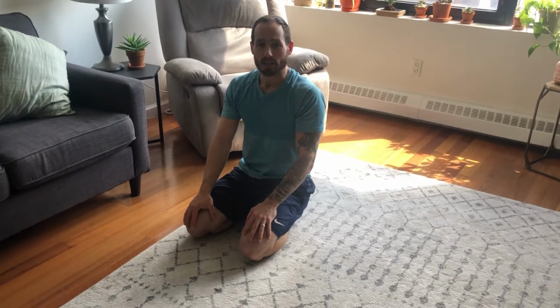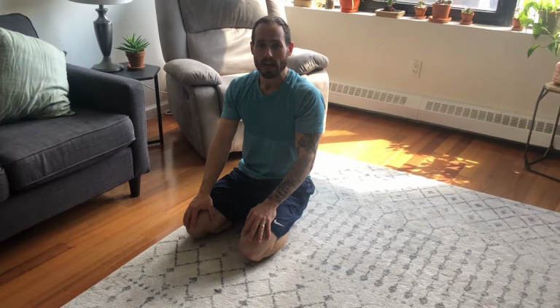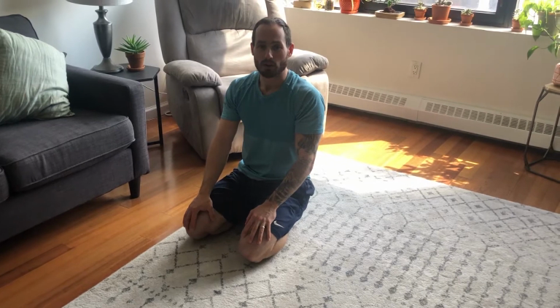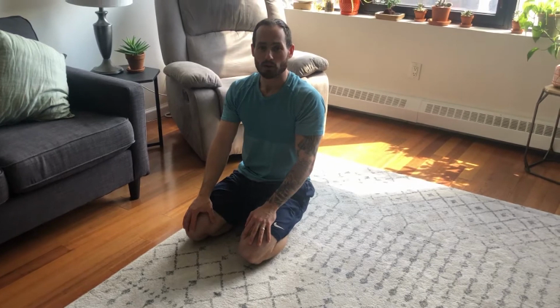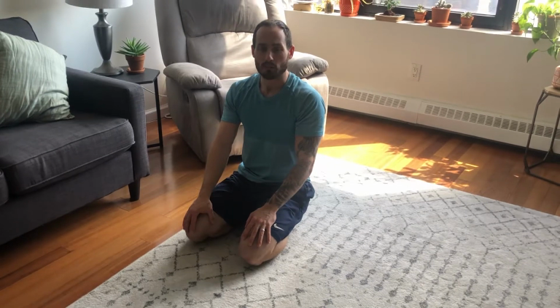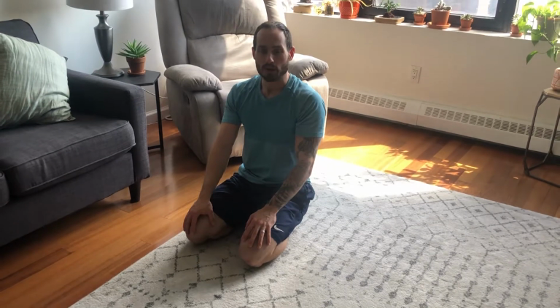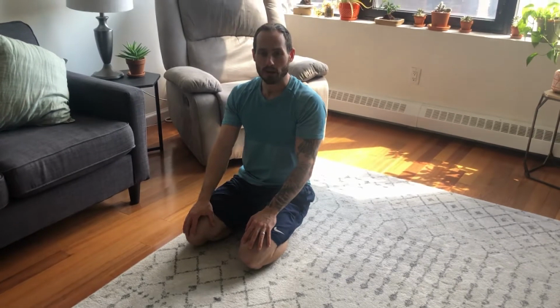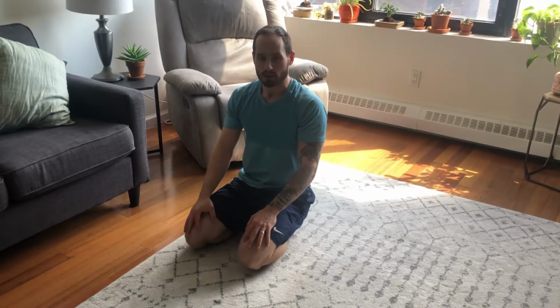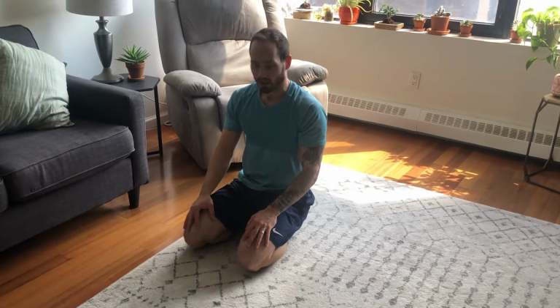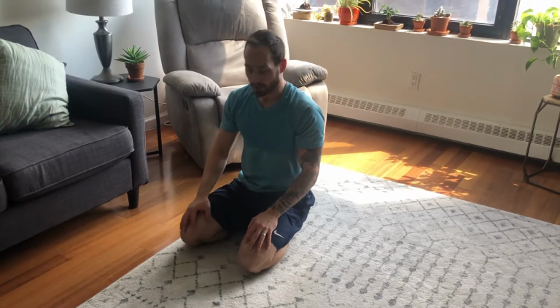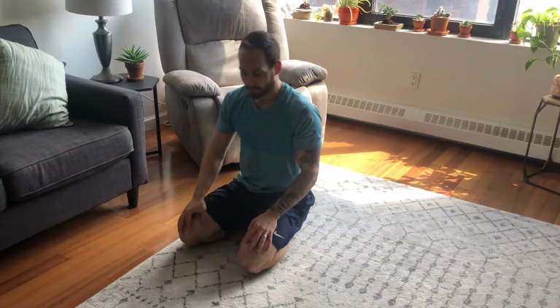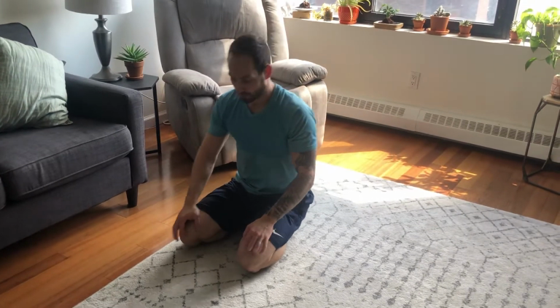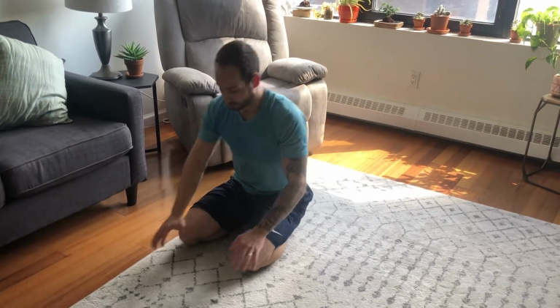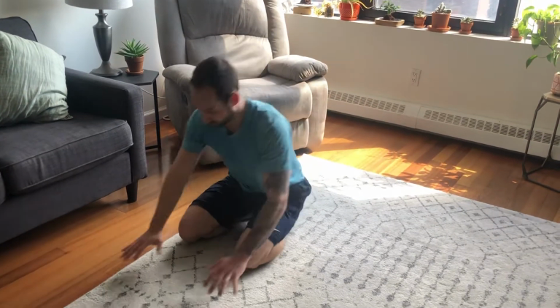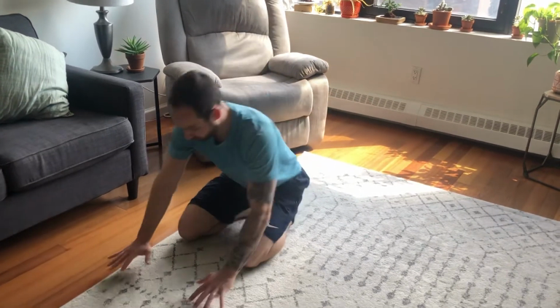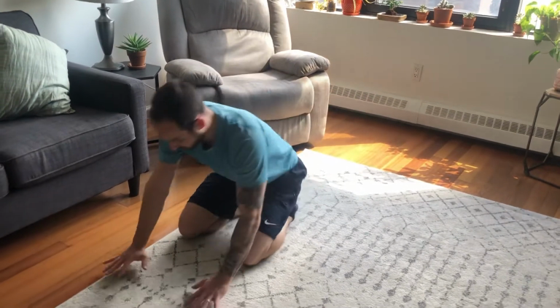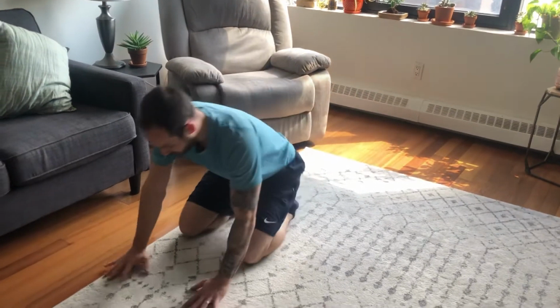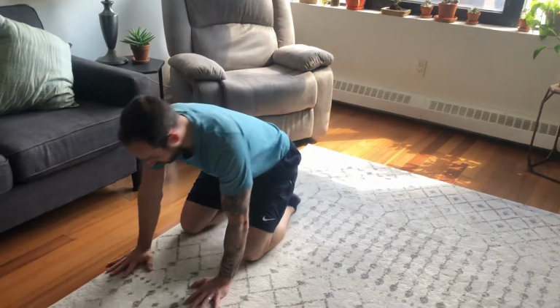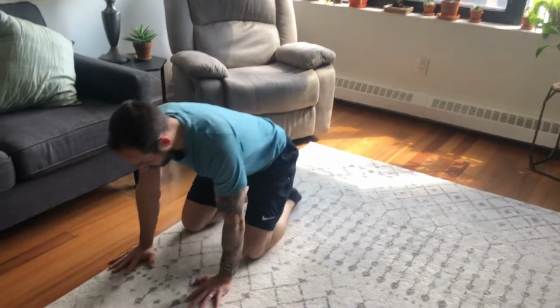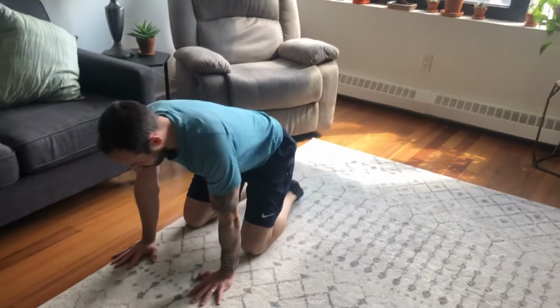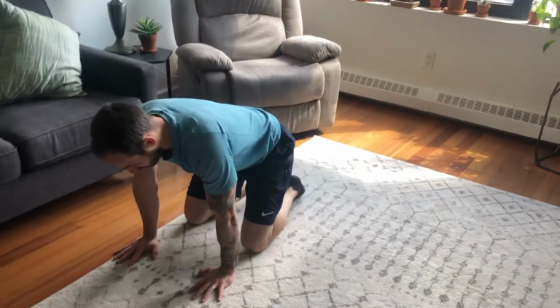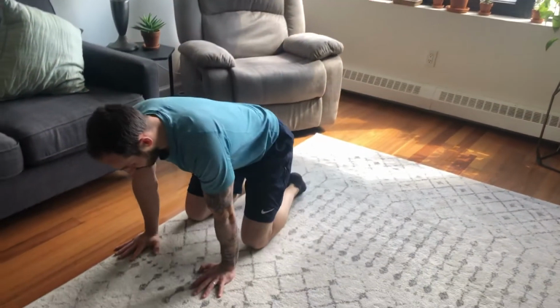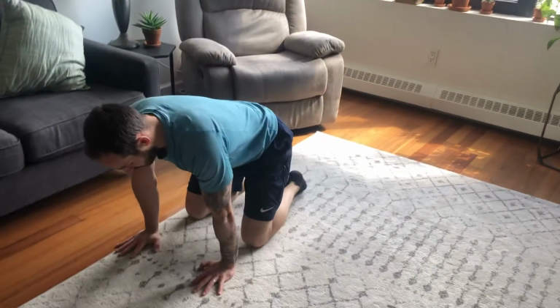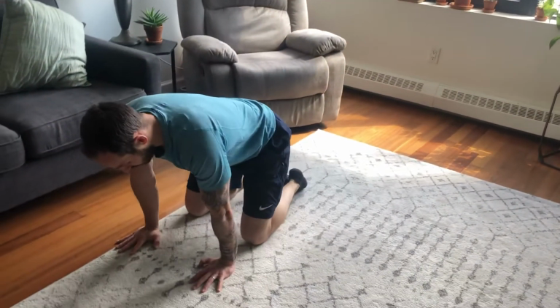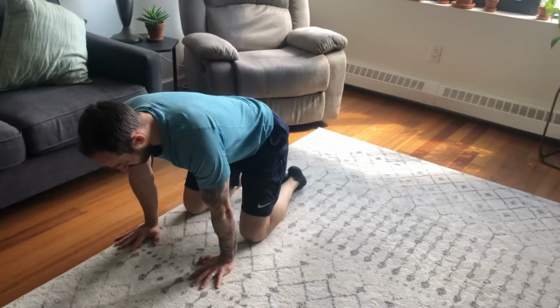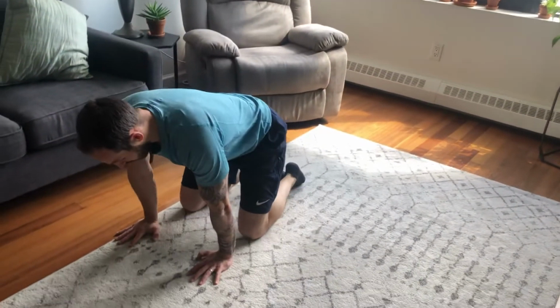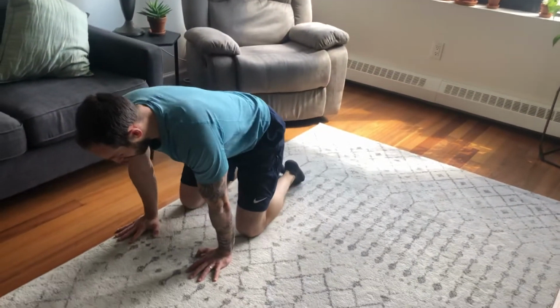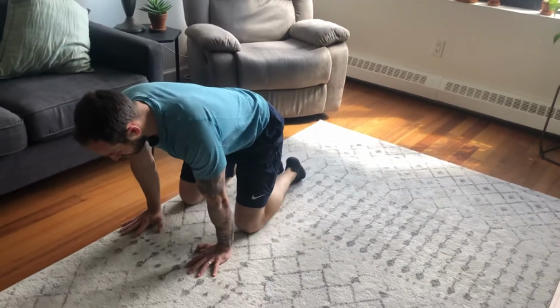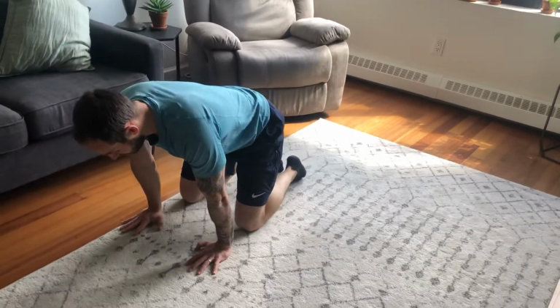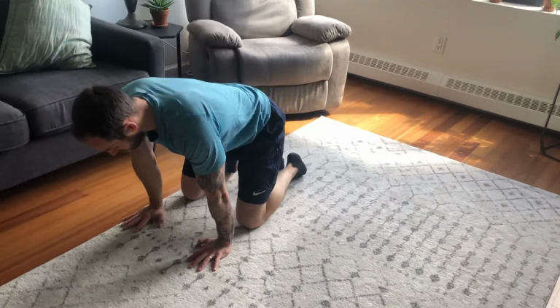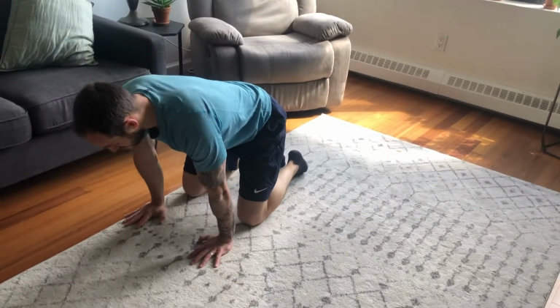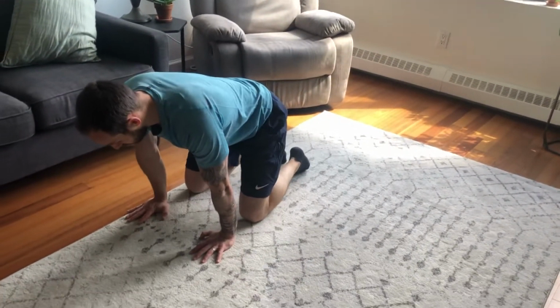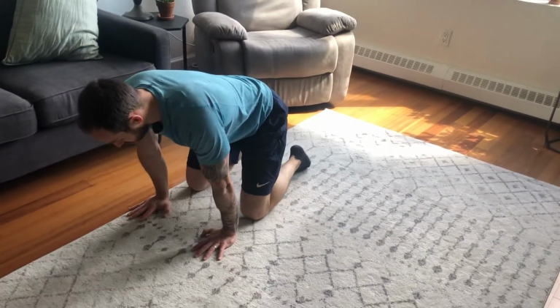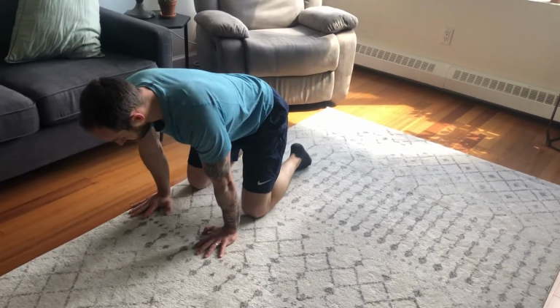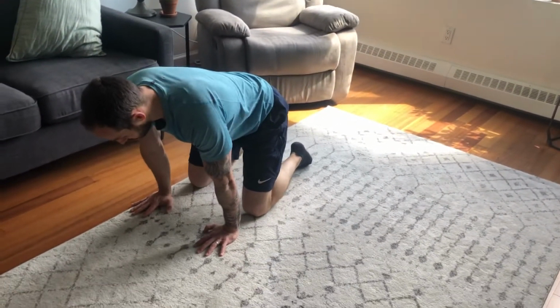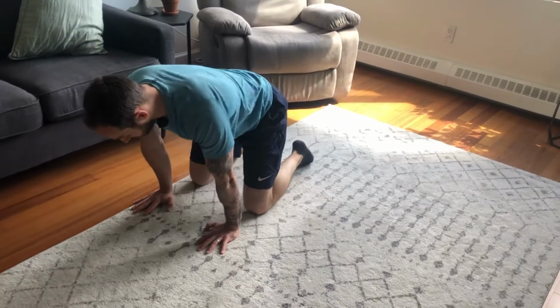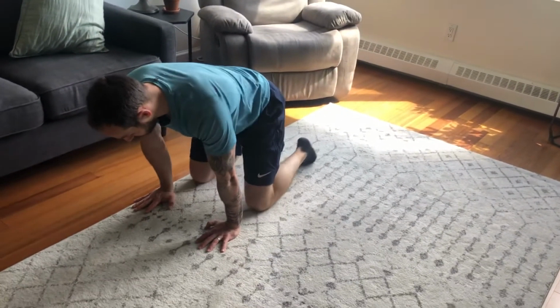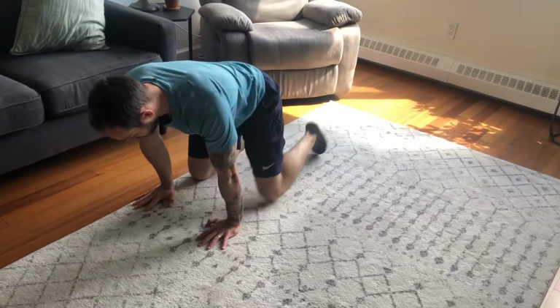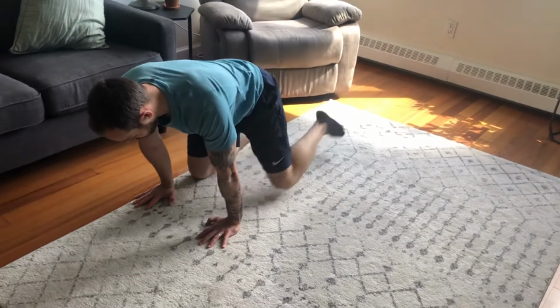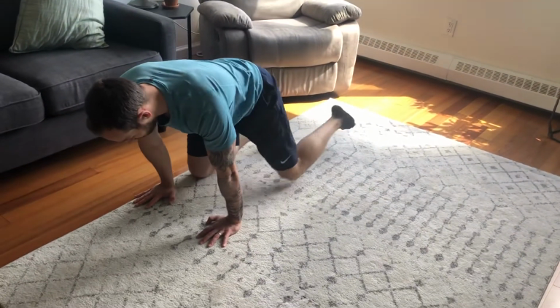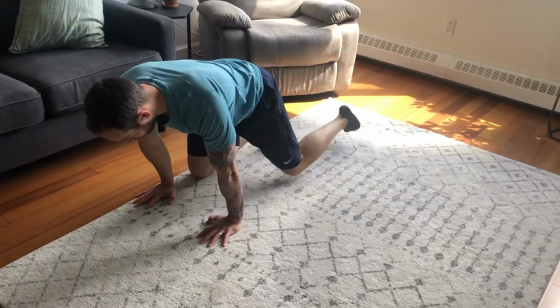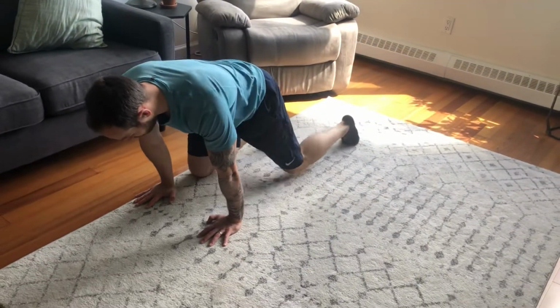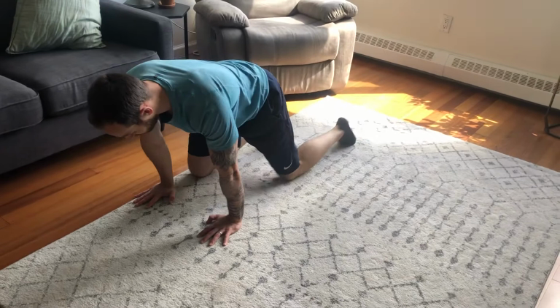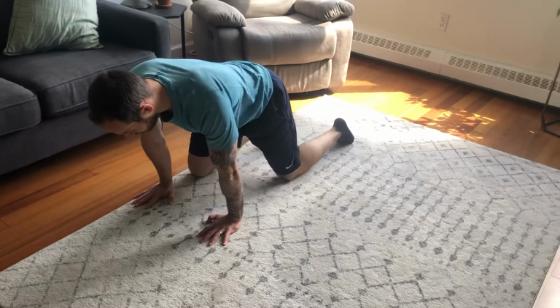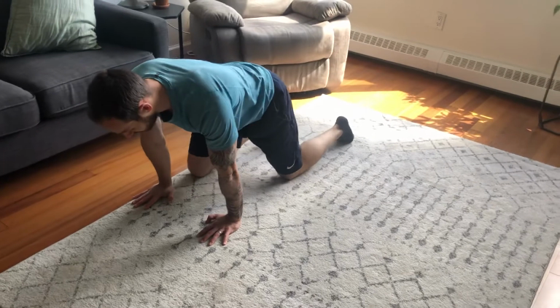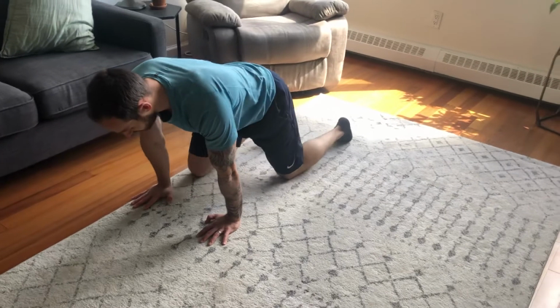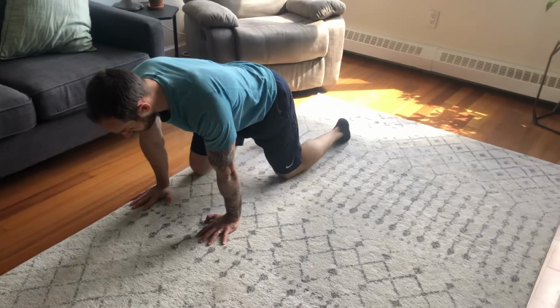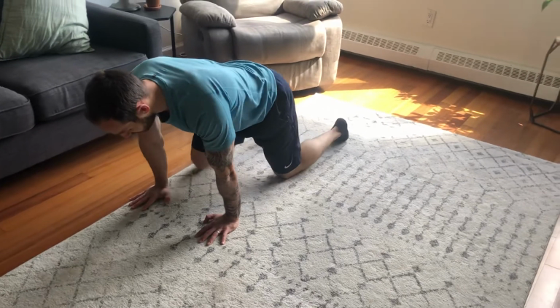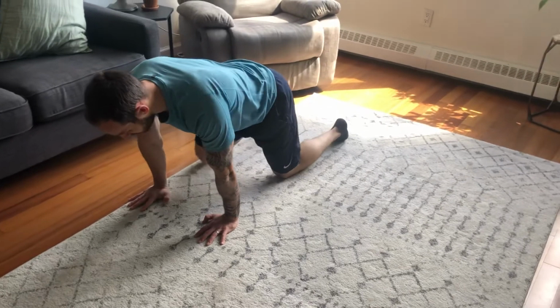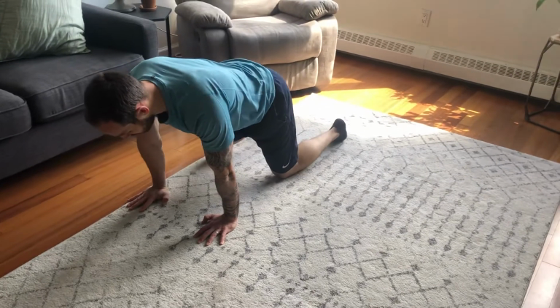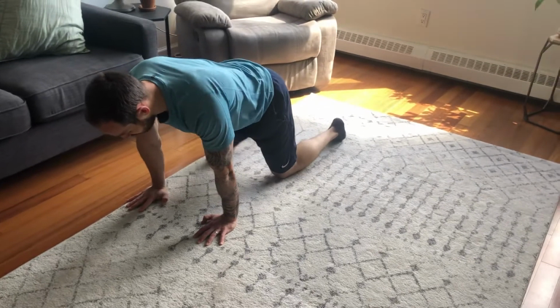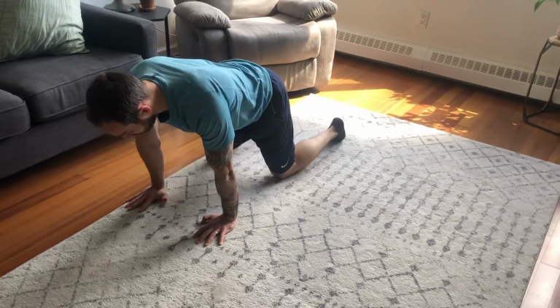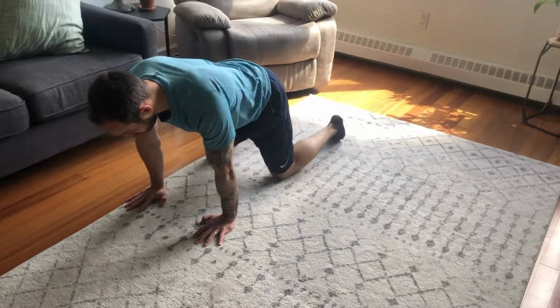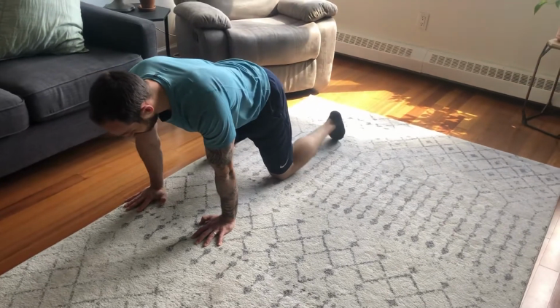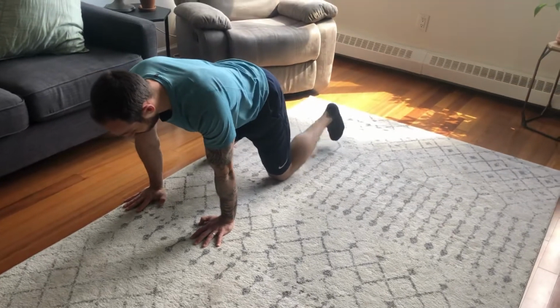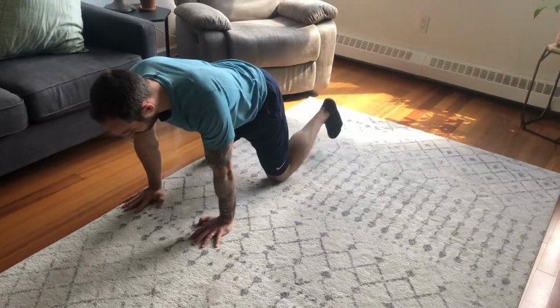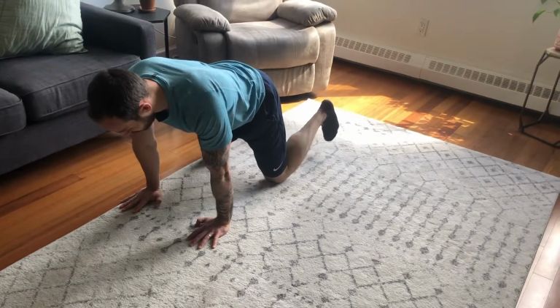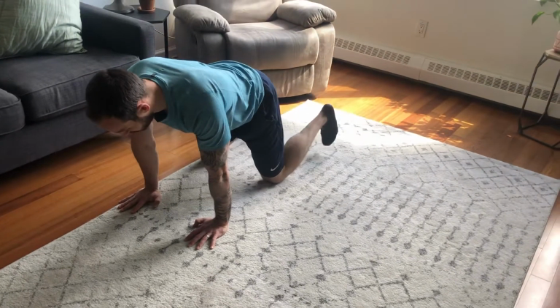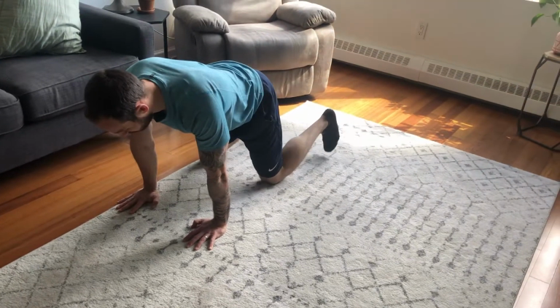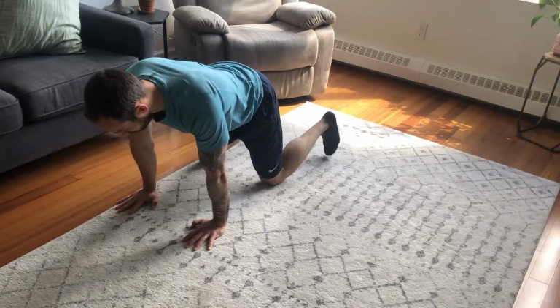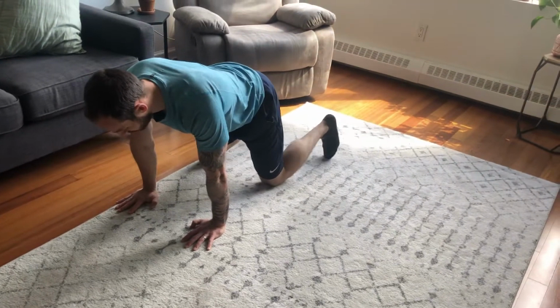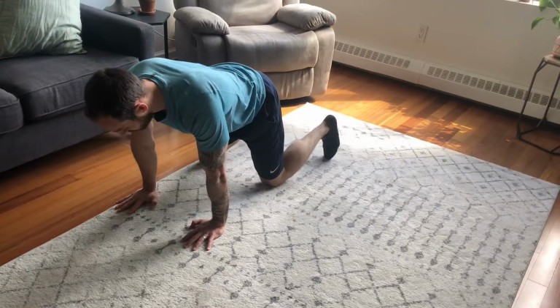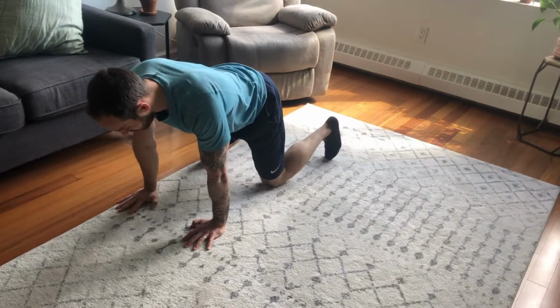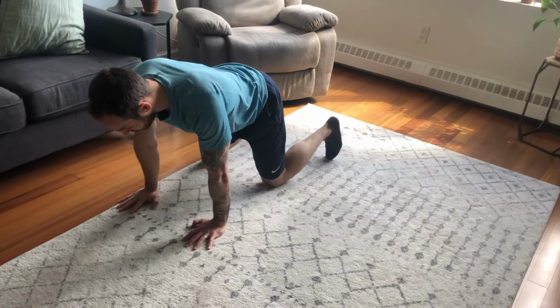Lateral bear crawl. Hands underneath your shoulders, knees underneath your hips, point your toes in.